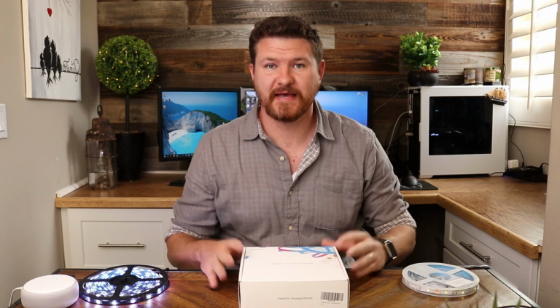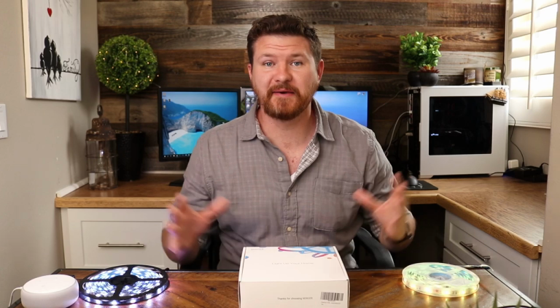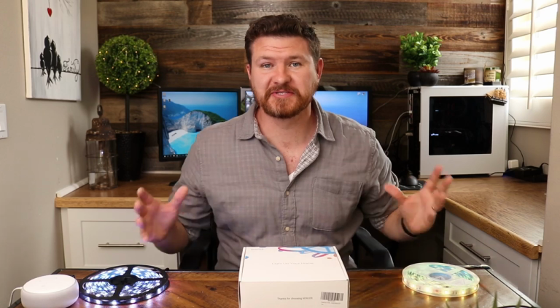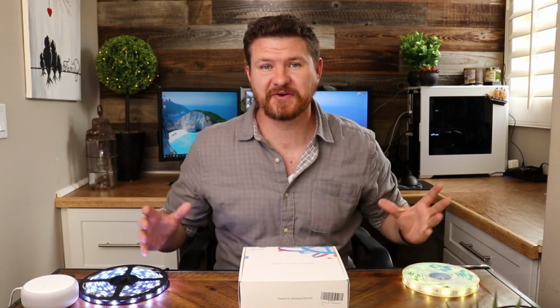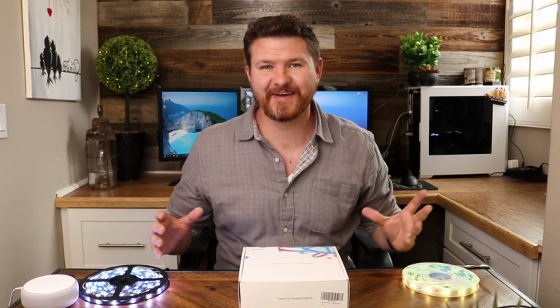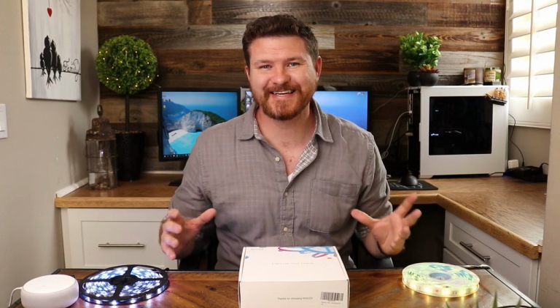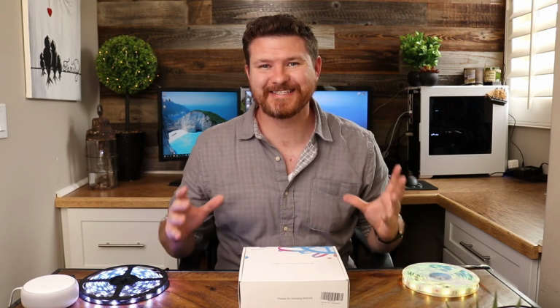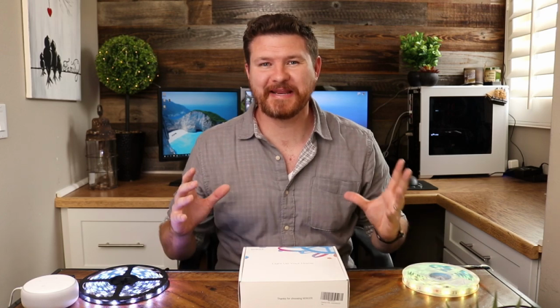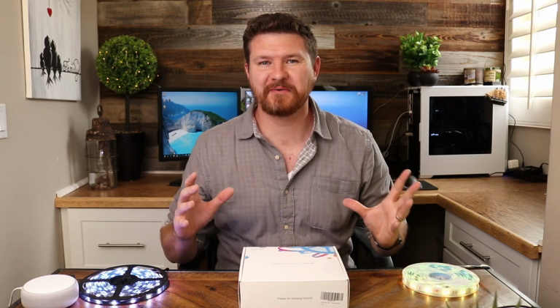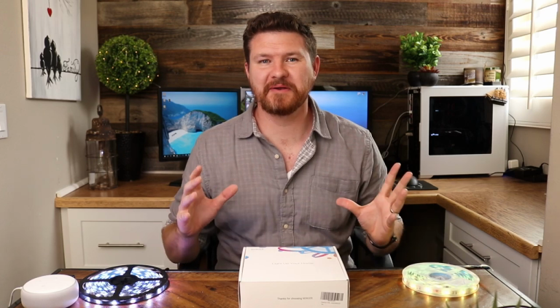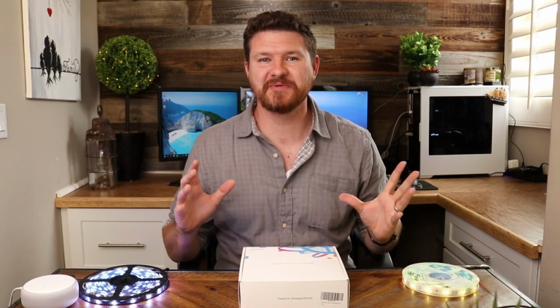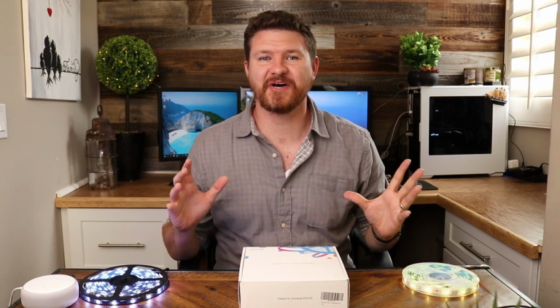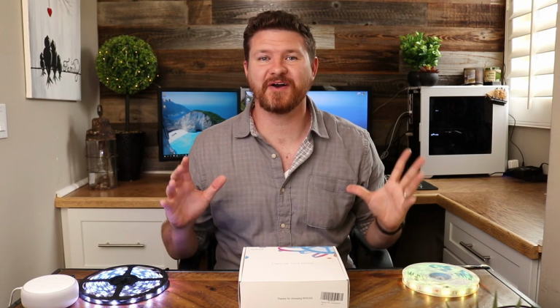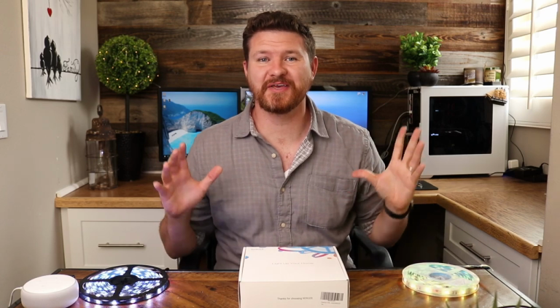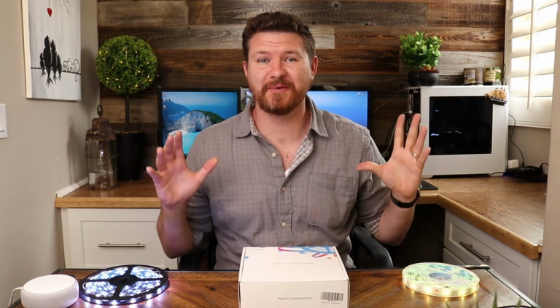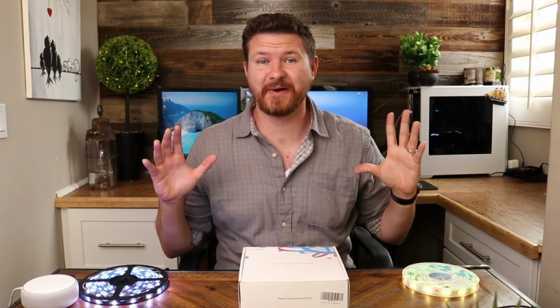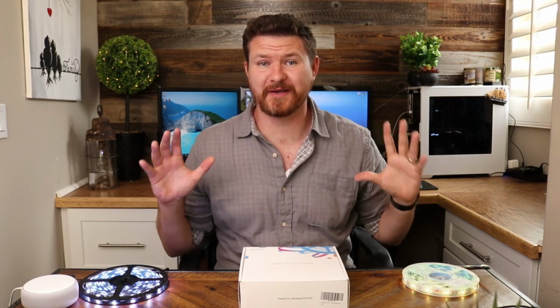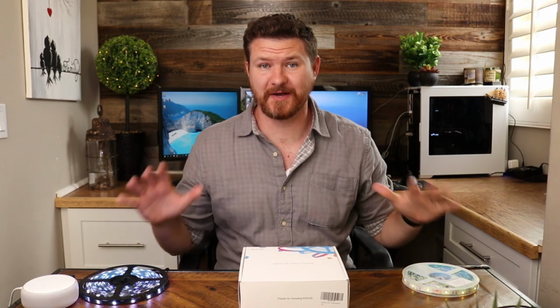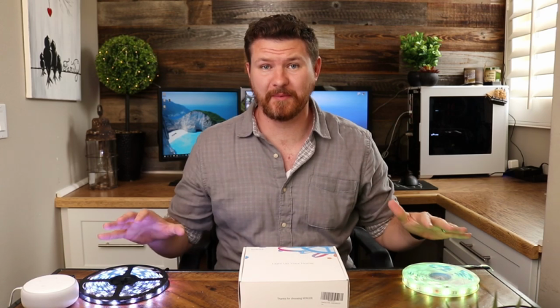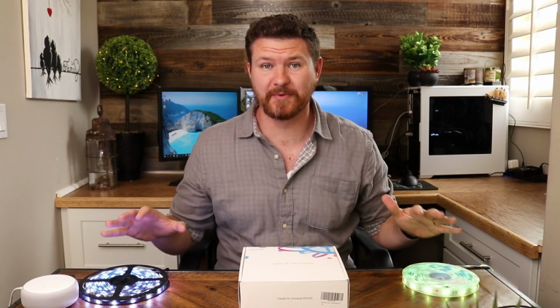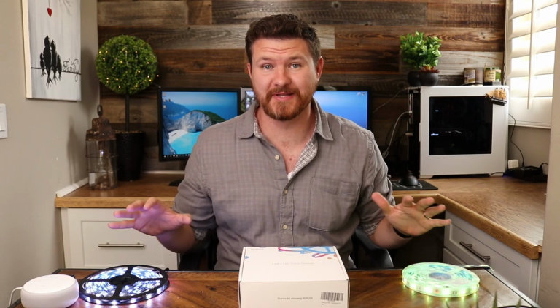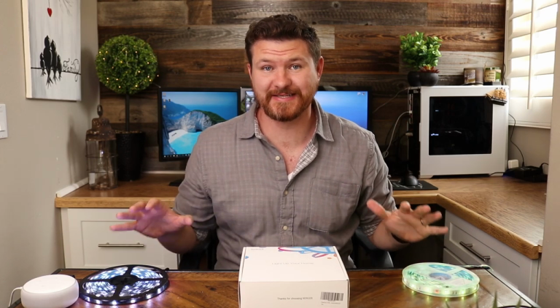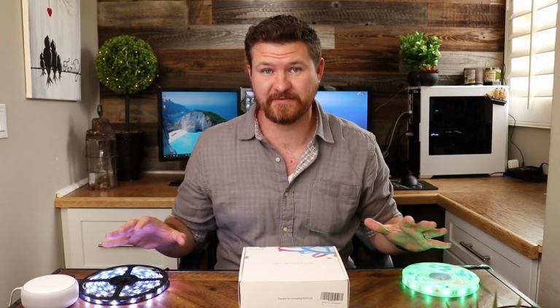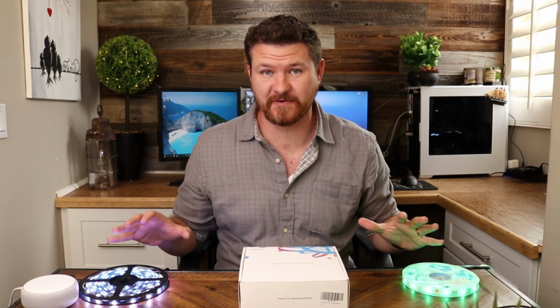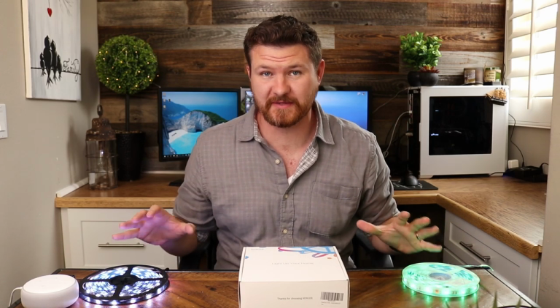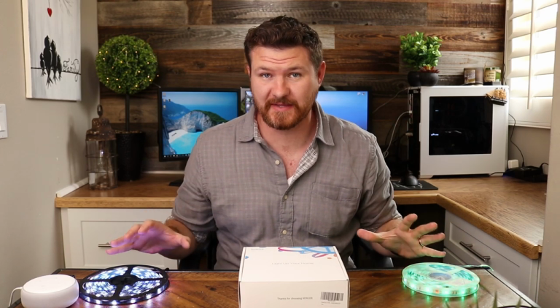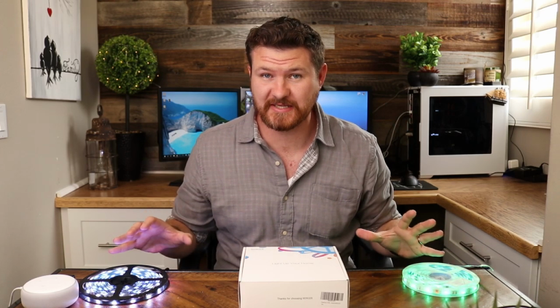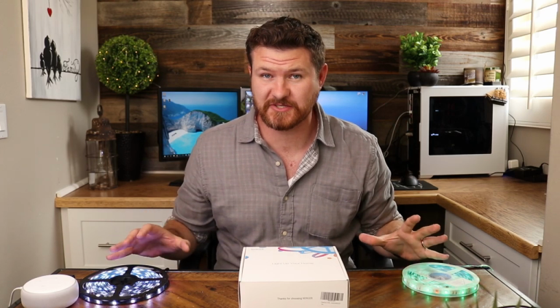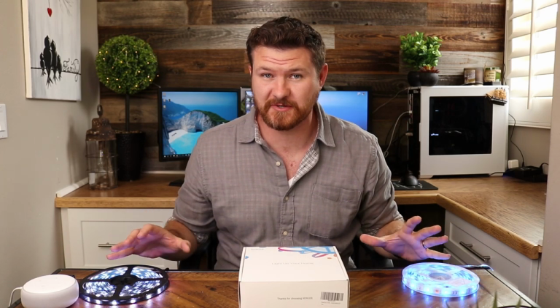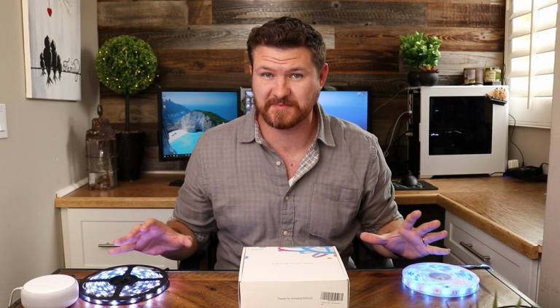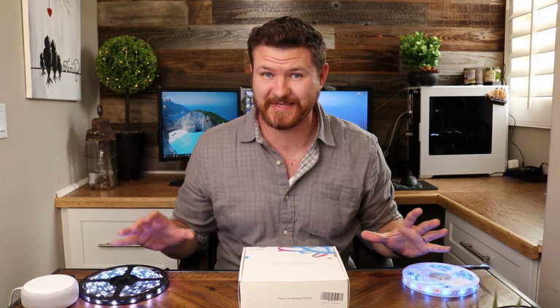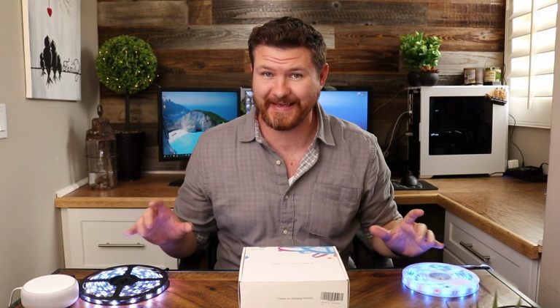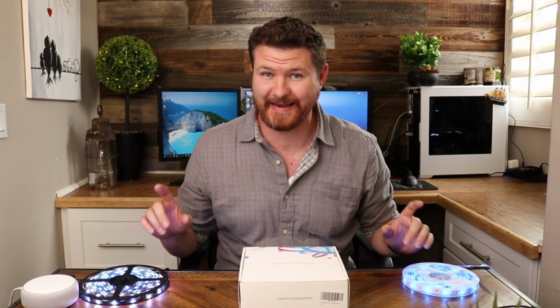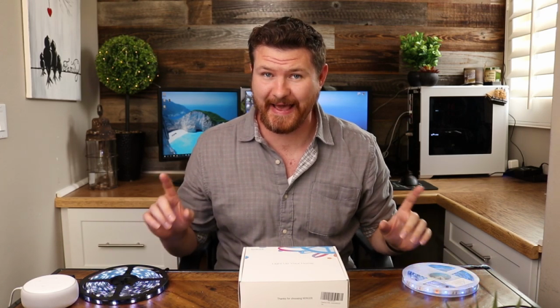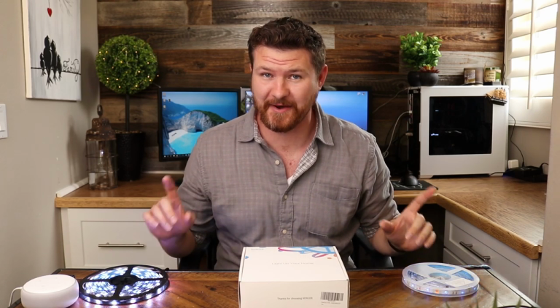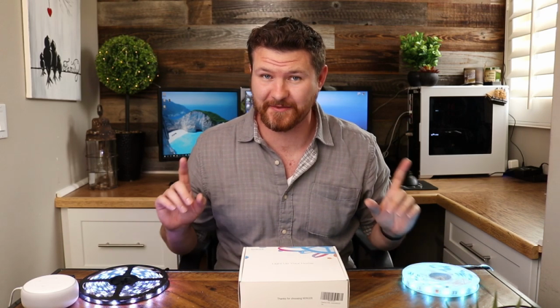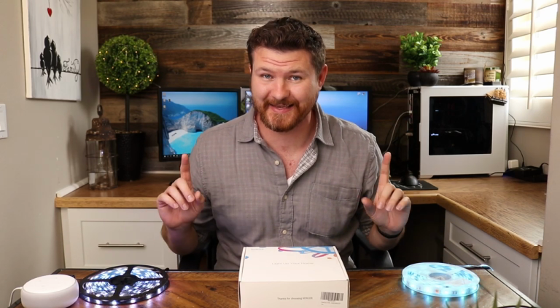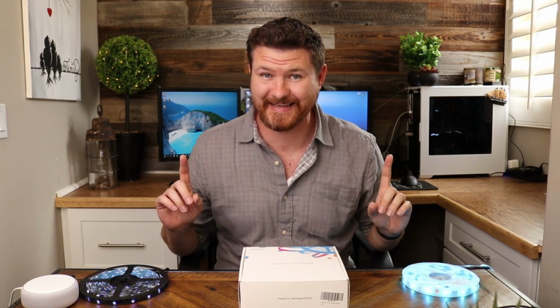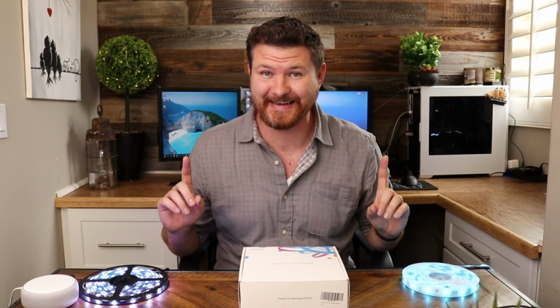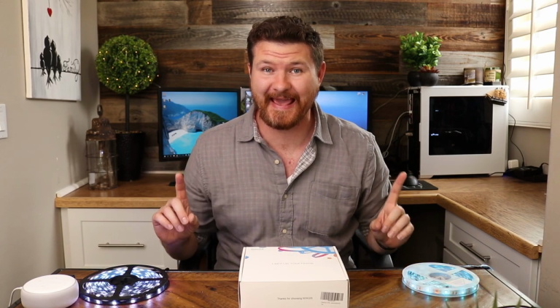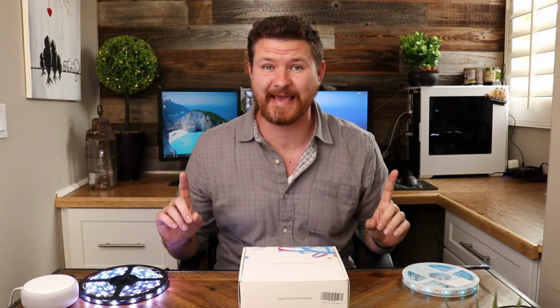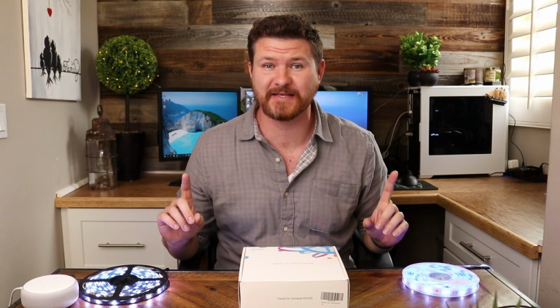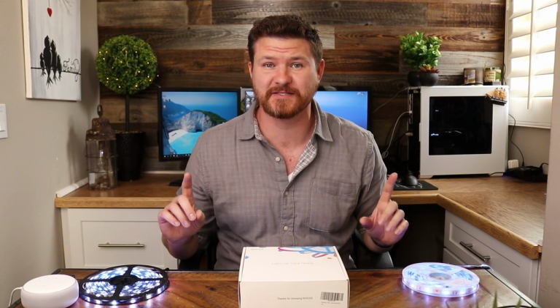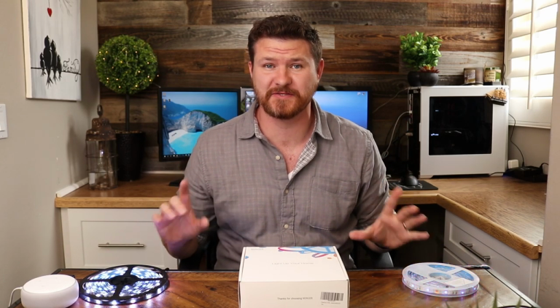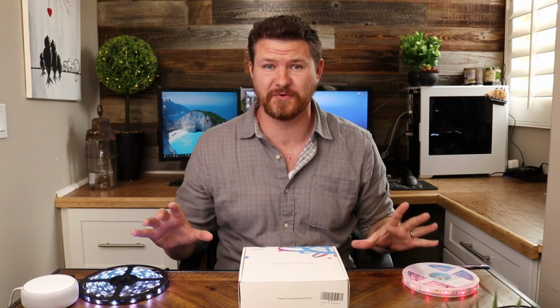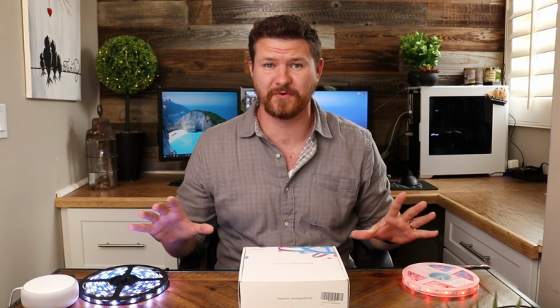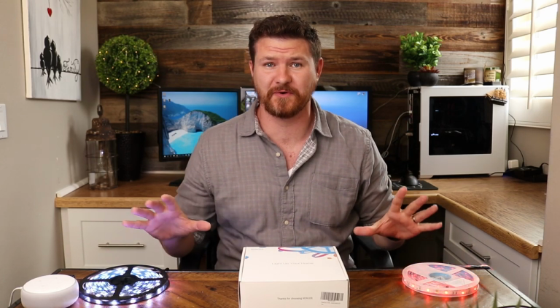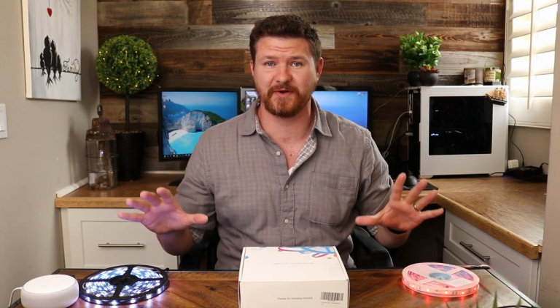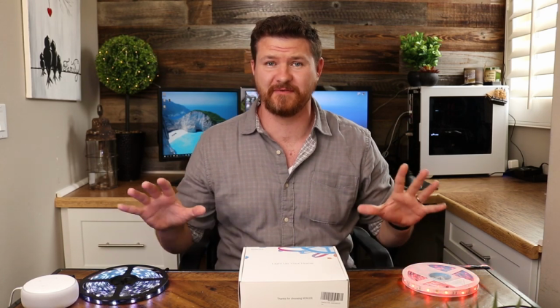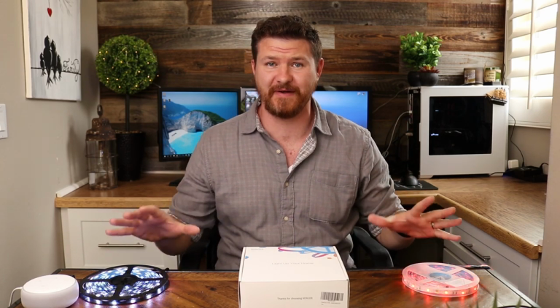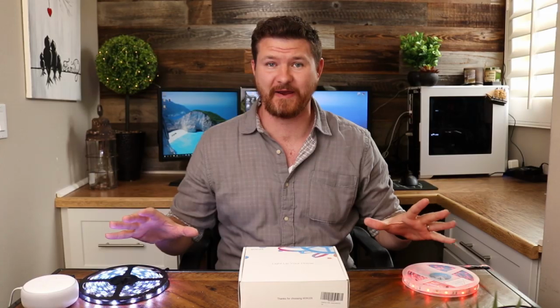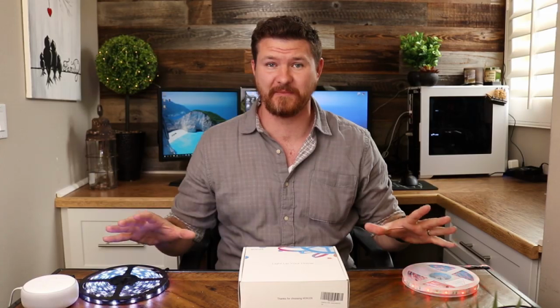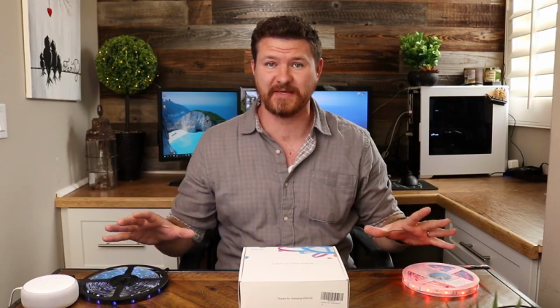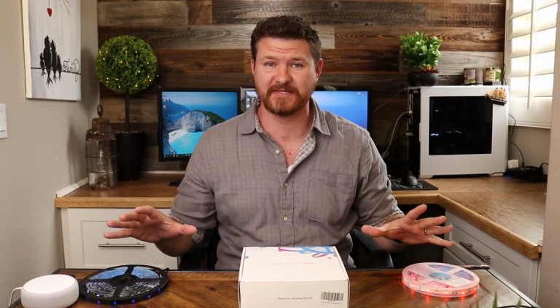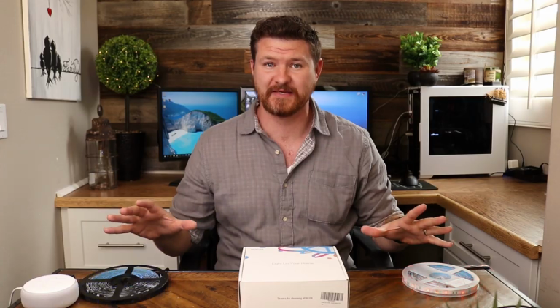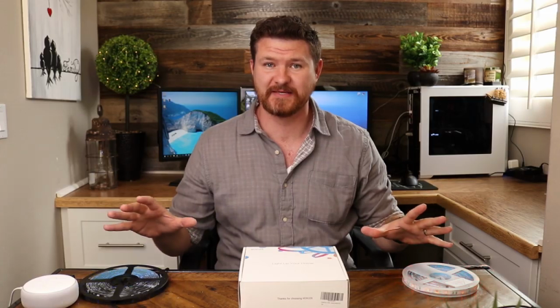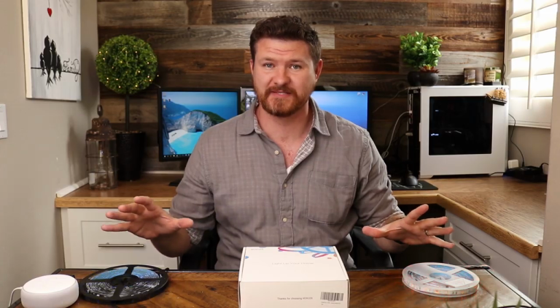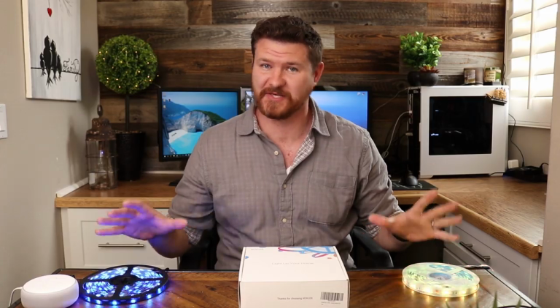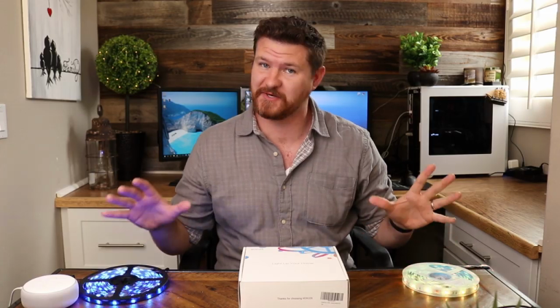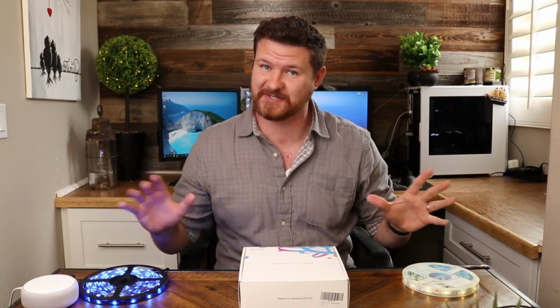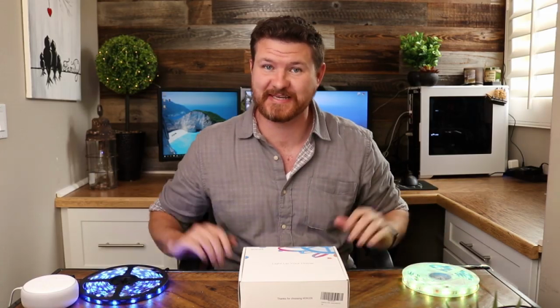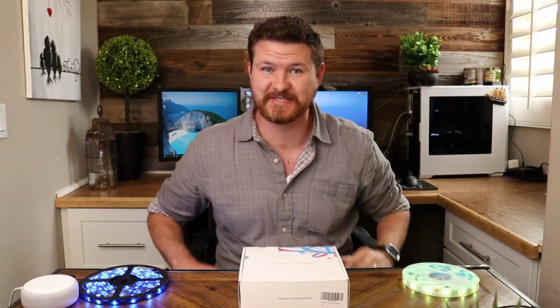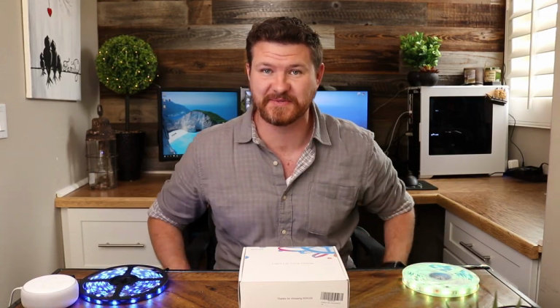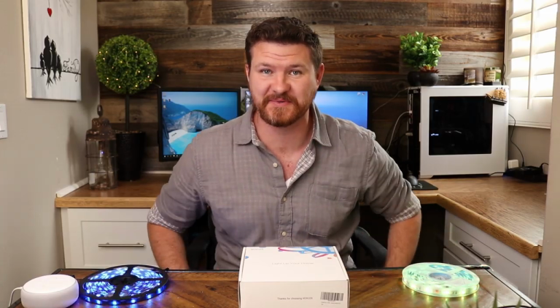Hey, what's going on guys? Today we're going to be talking about a couple of different light strips and how they can enhance your environment. So stay tuned.